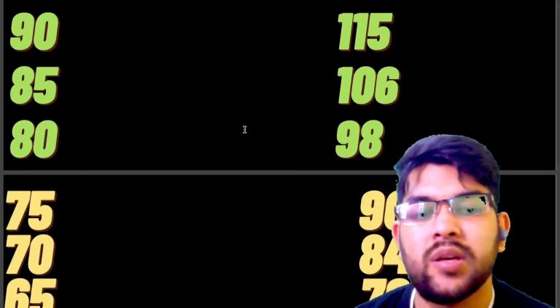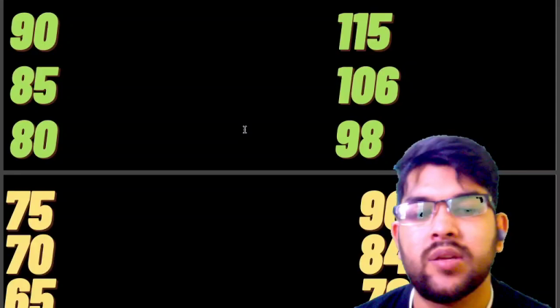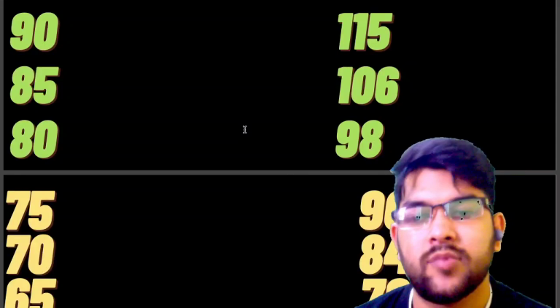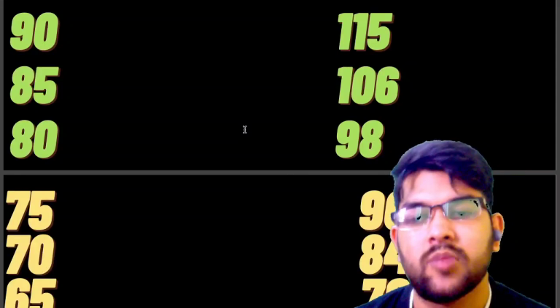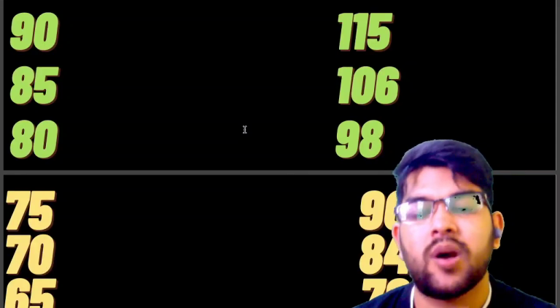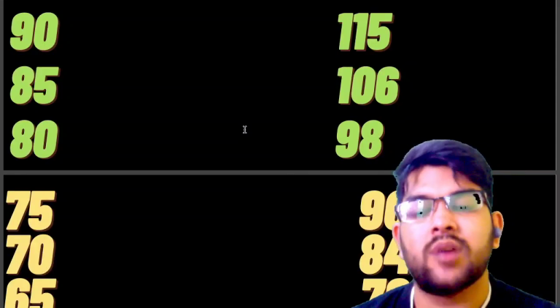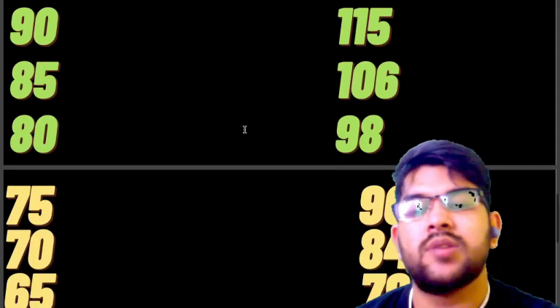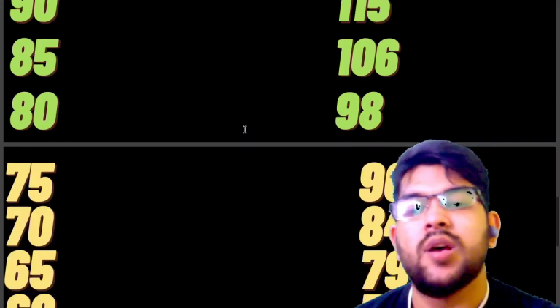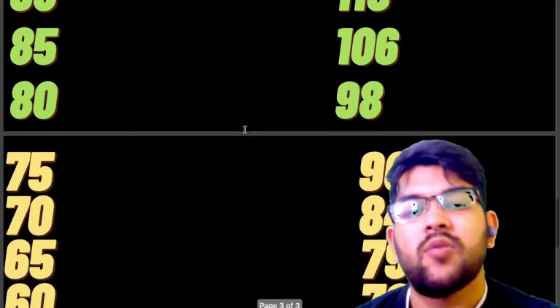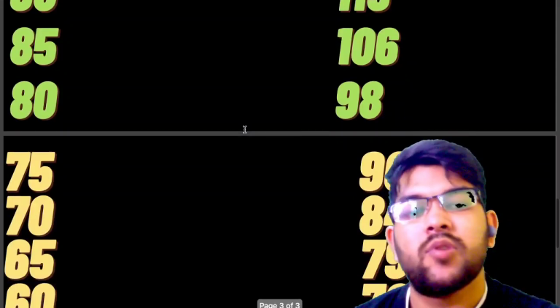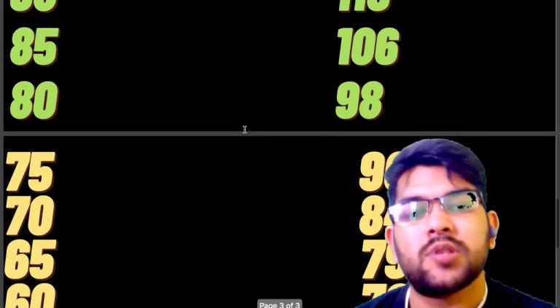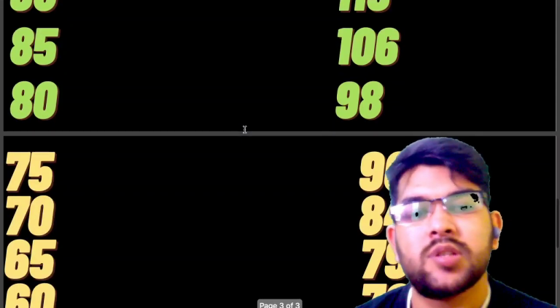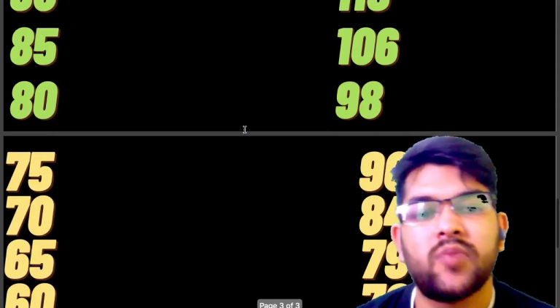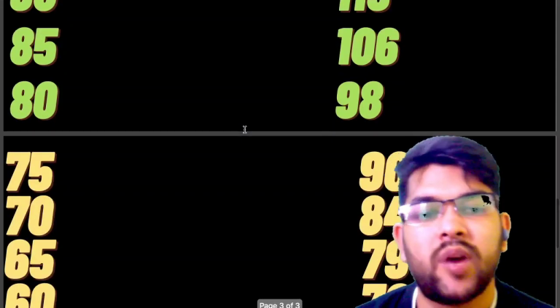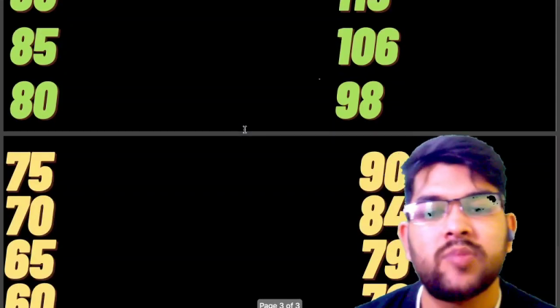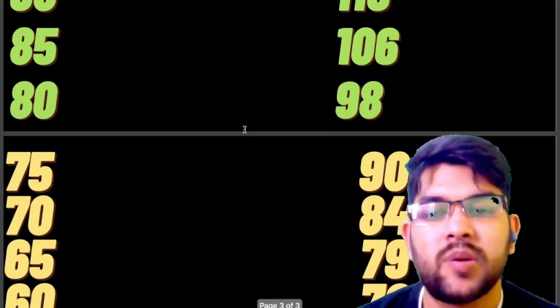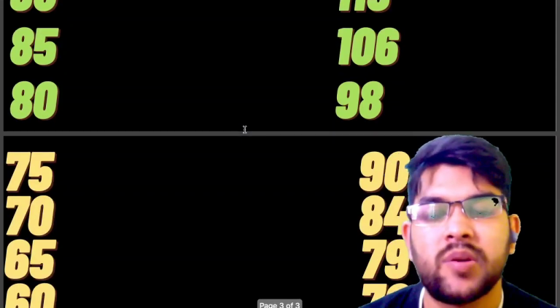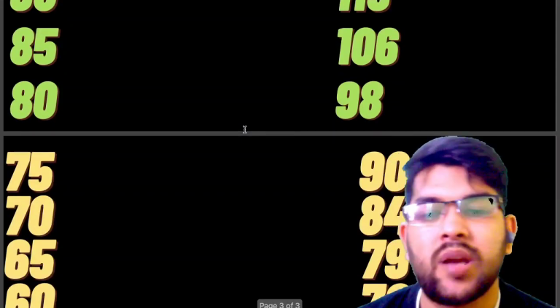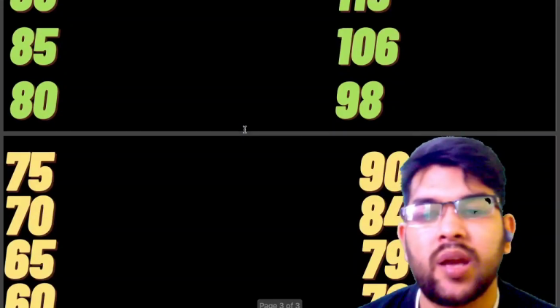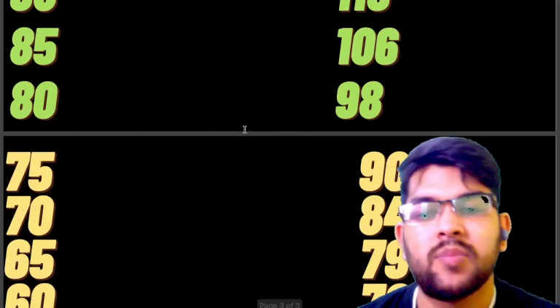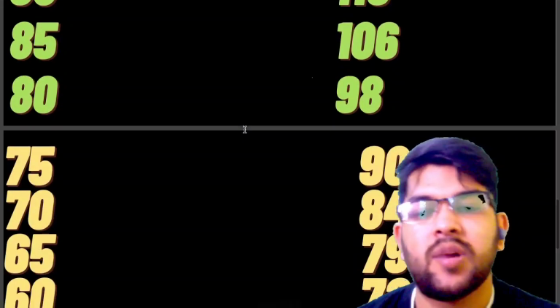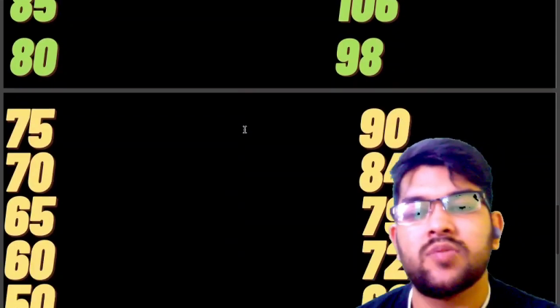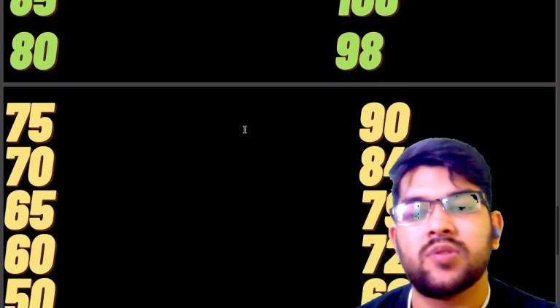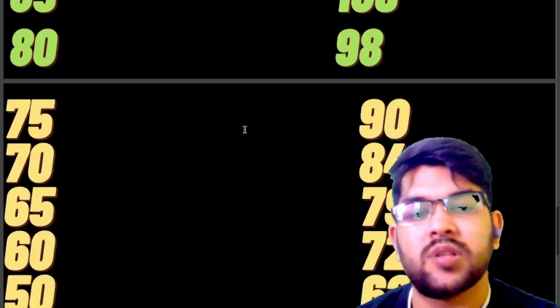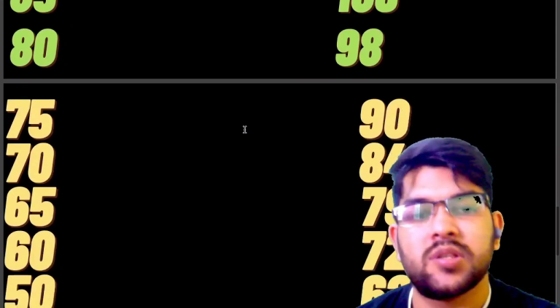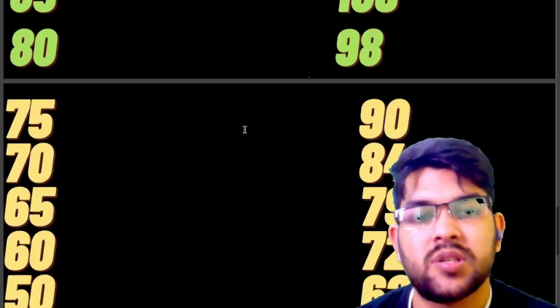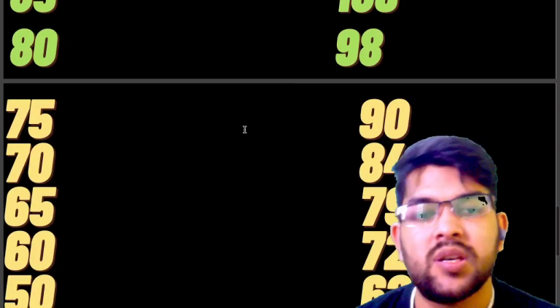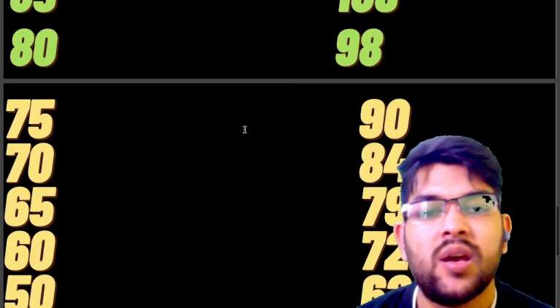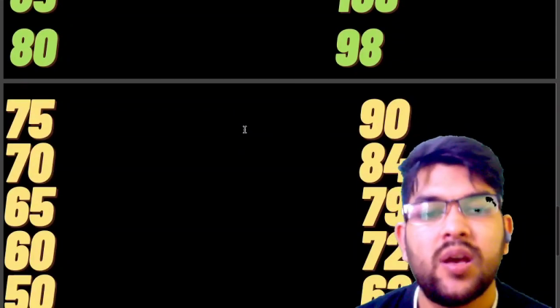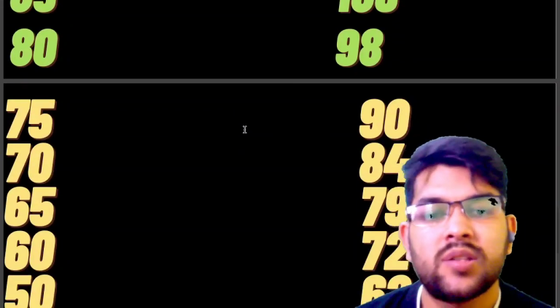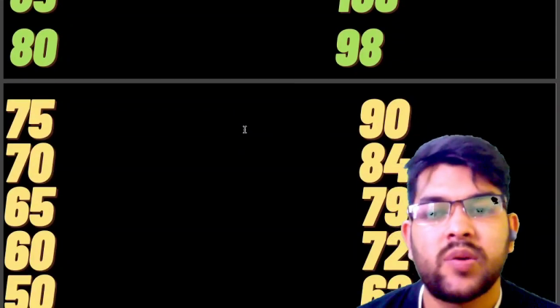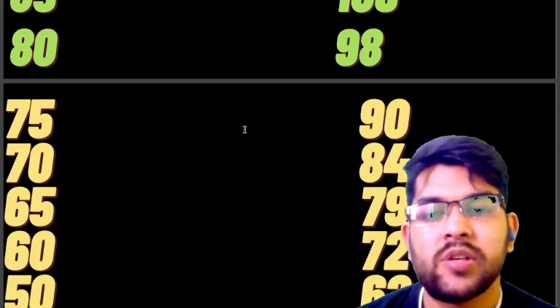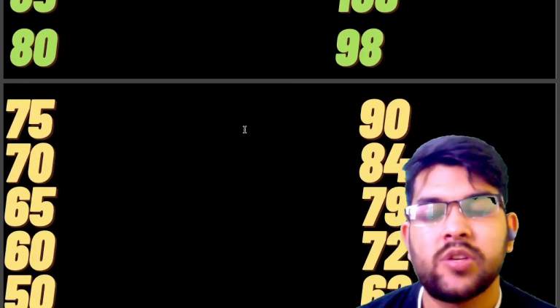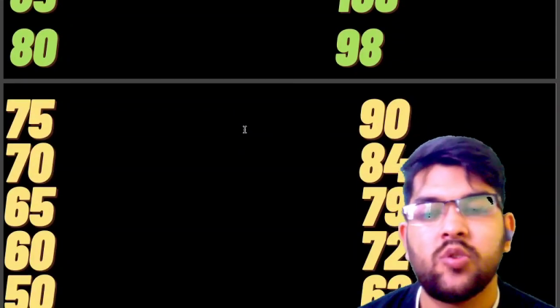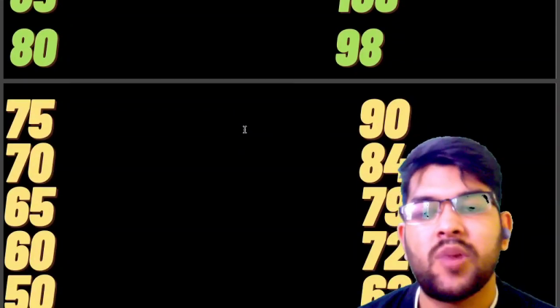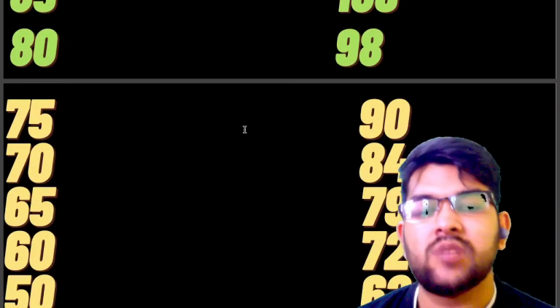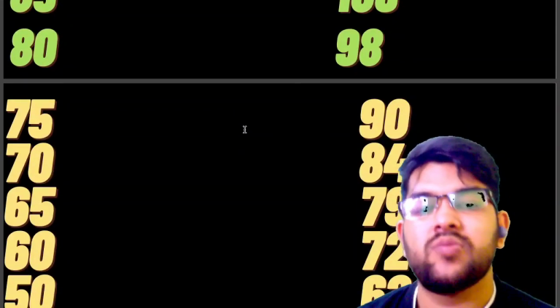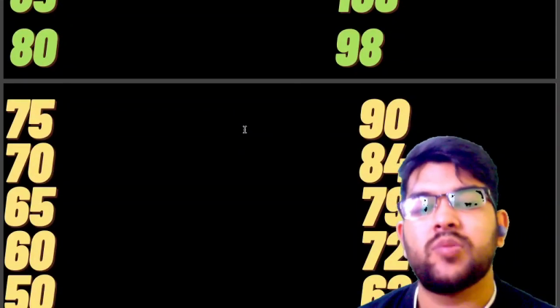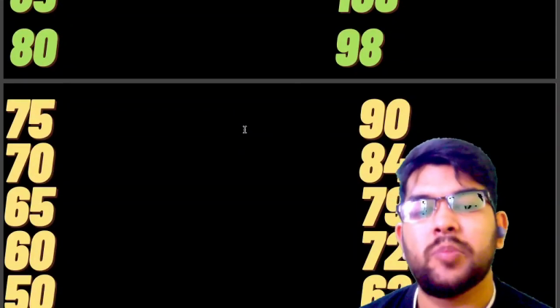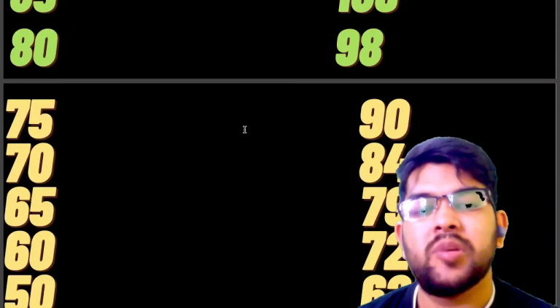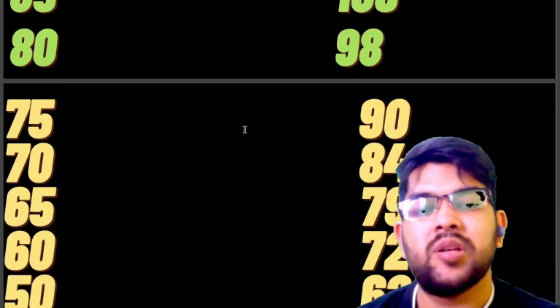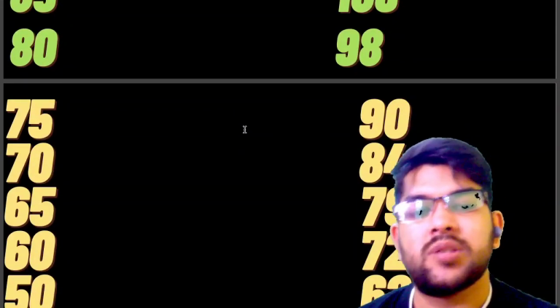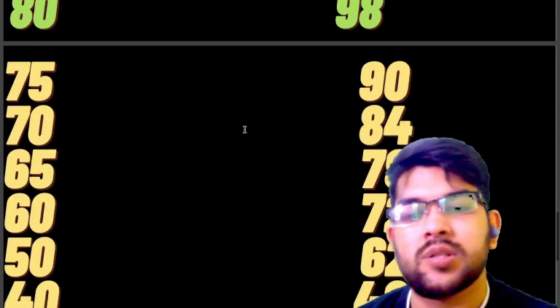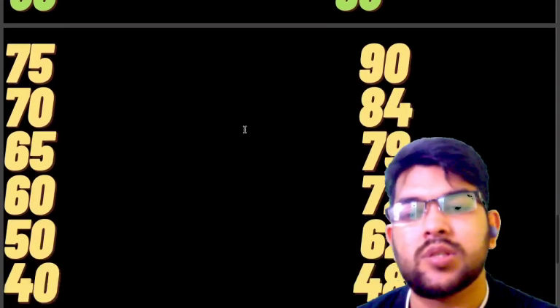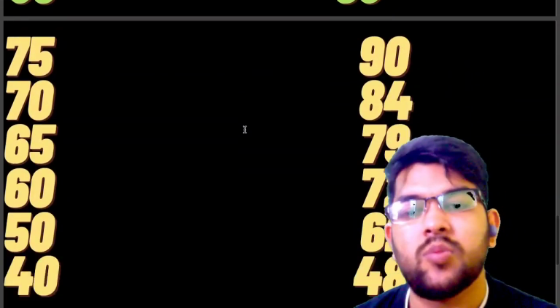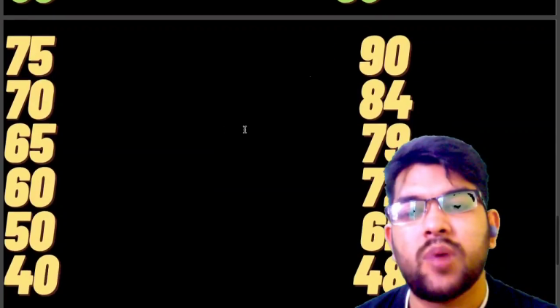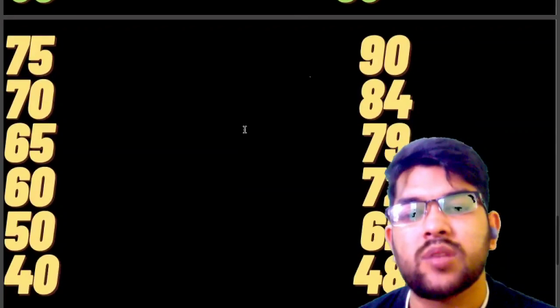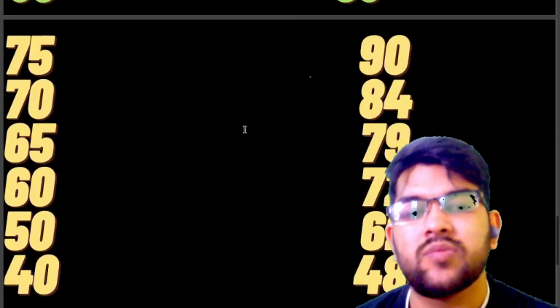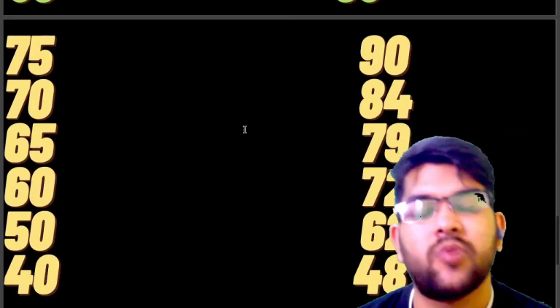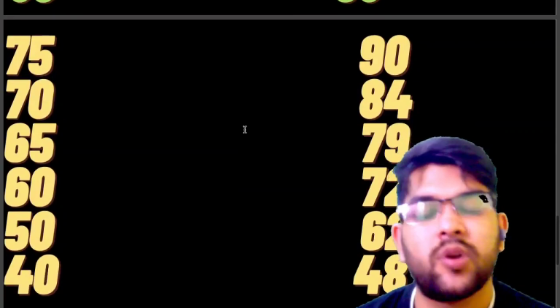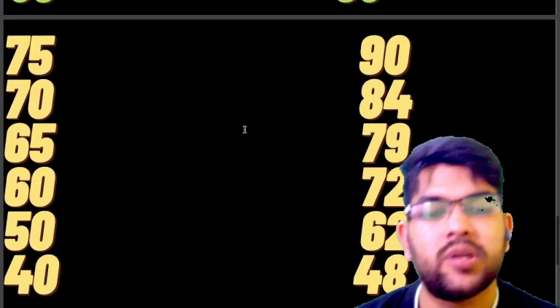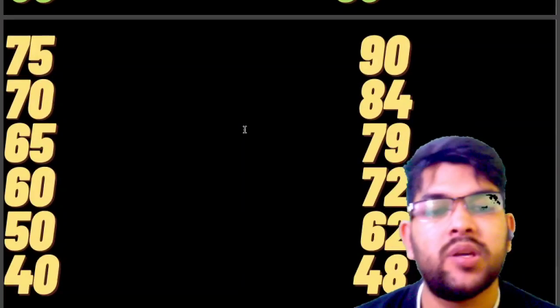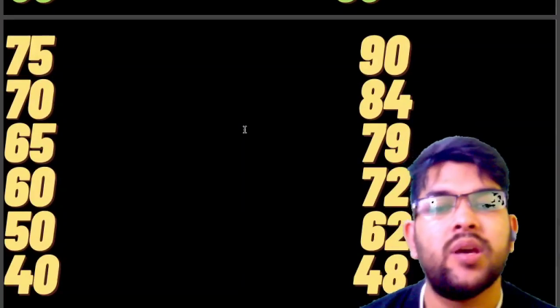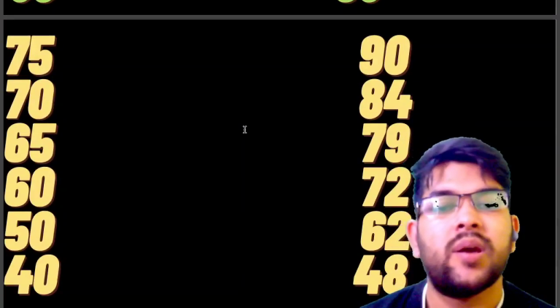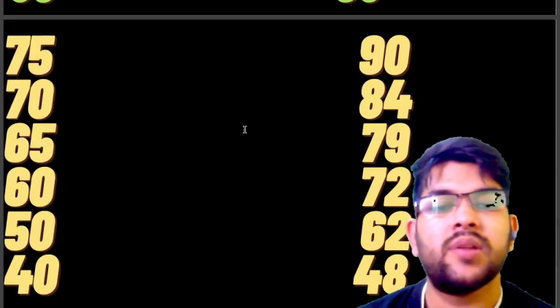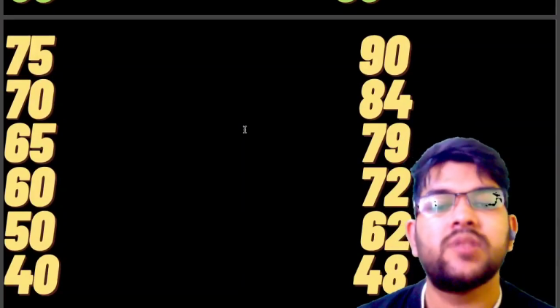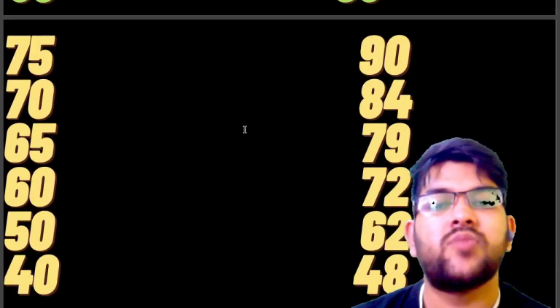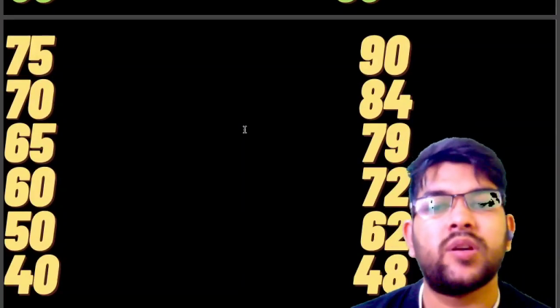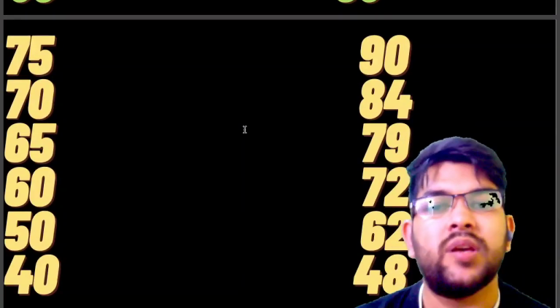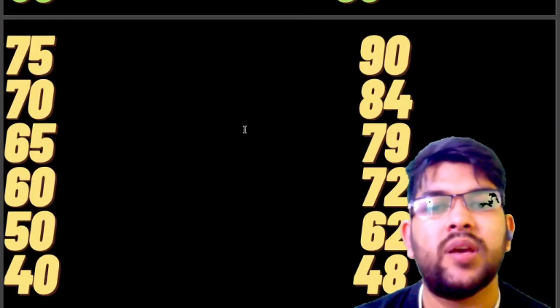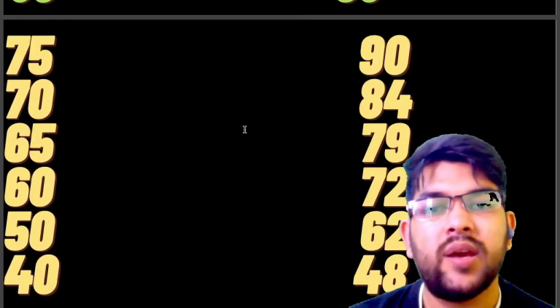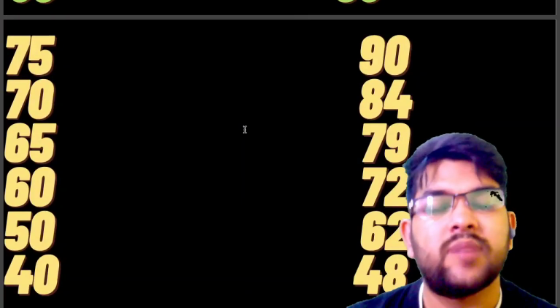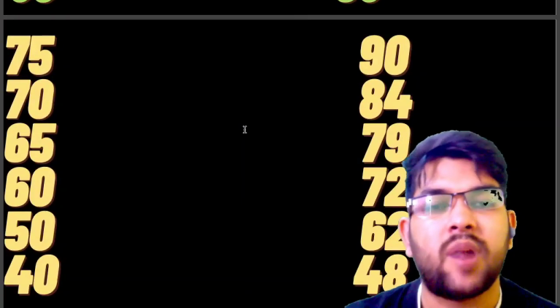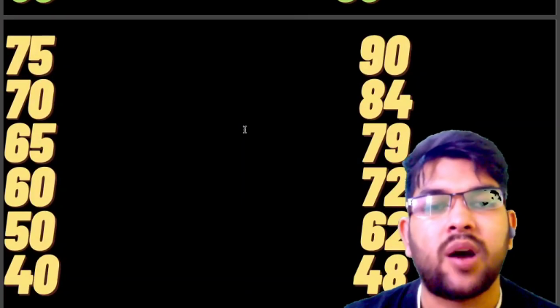For 65 percentile it is 84 marks, for 60 it is 79 marks, for 50 it is 72 marks, for 40 it is 62 marks, and for the lowest bracket it is 48 marks.